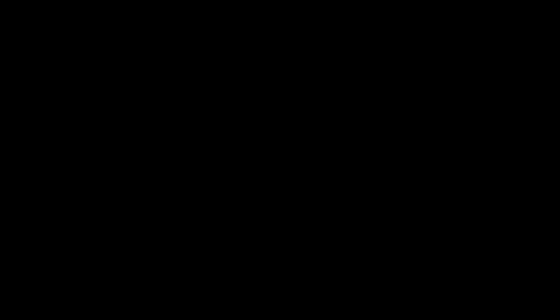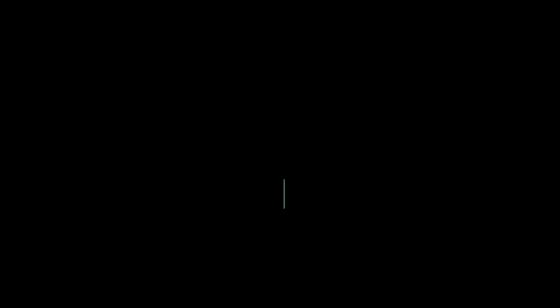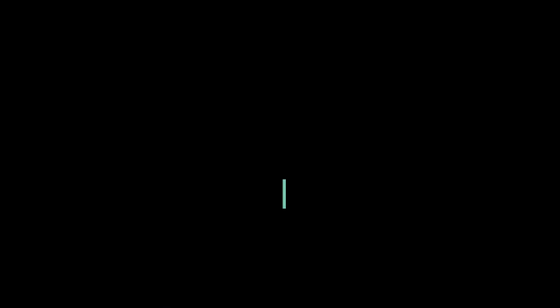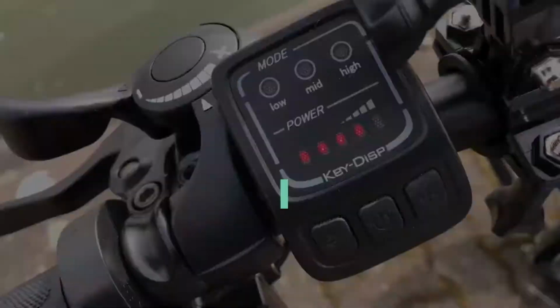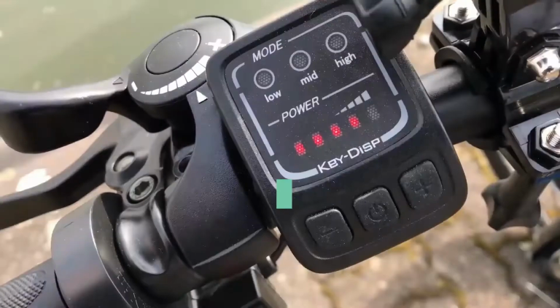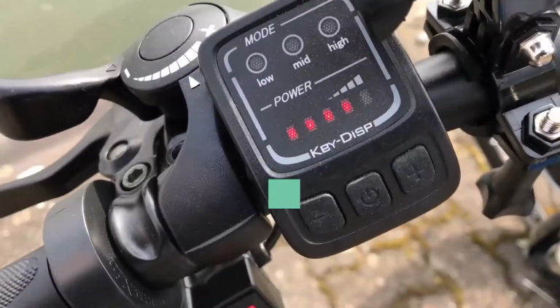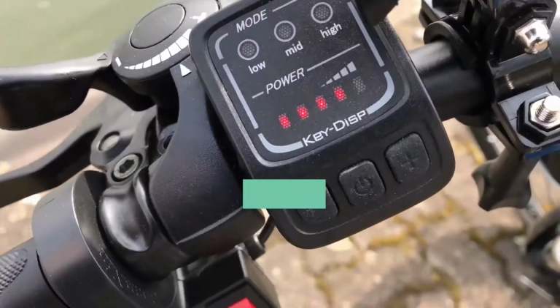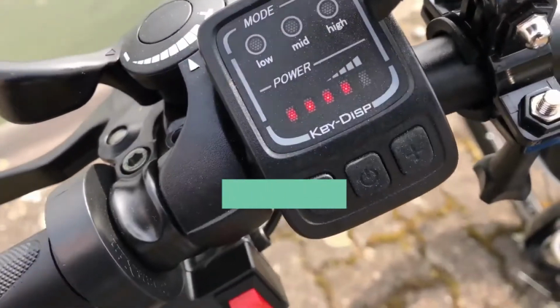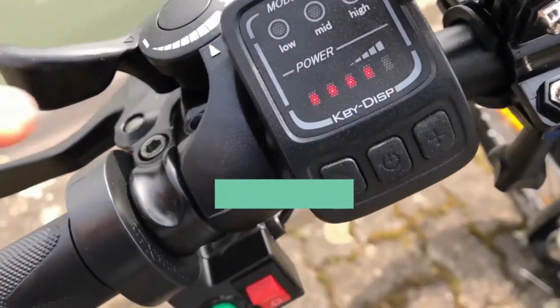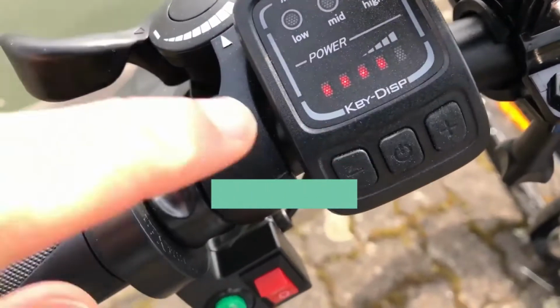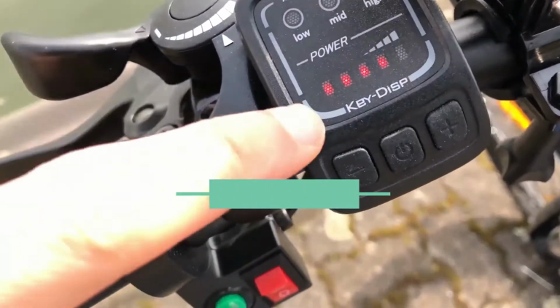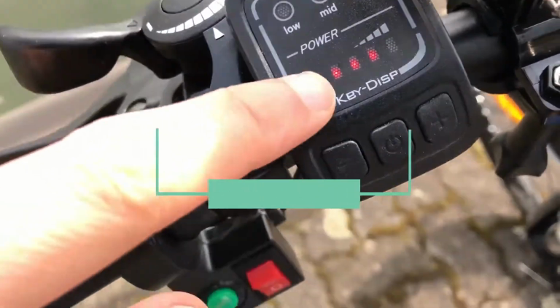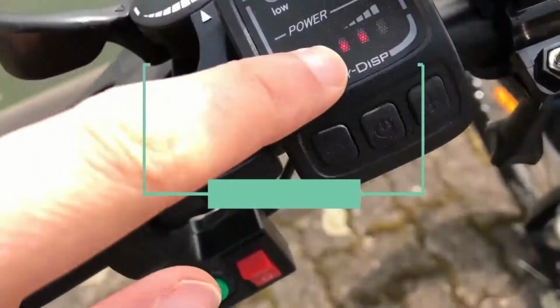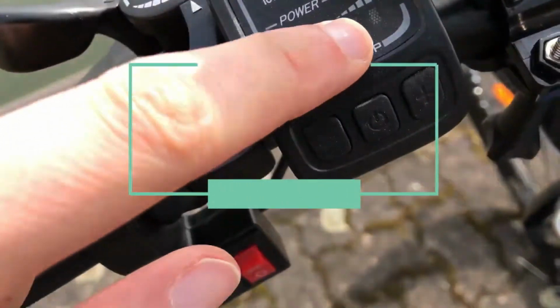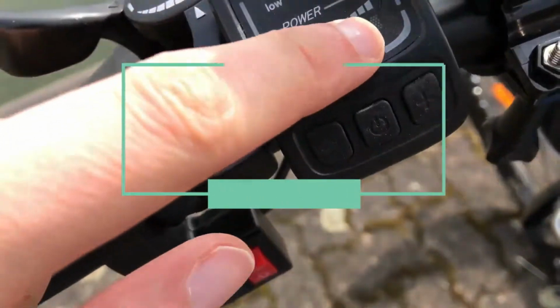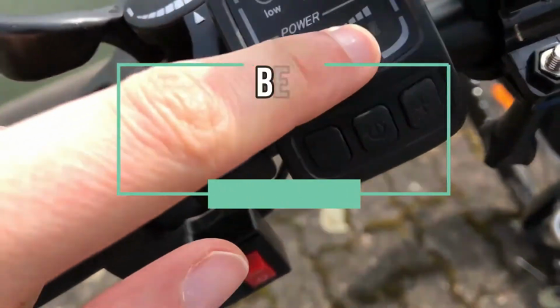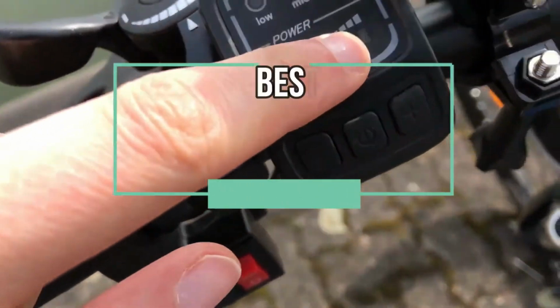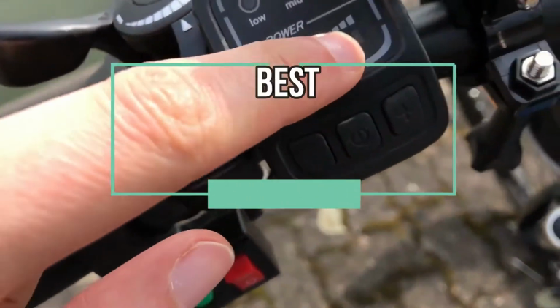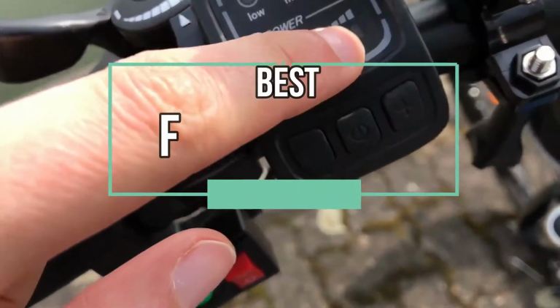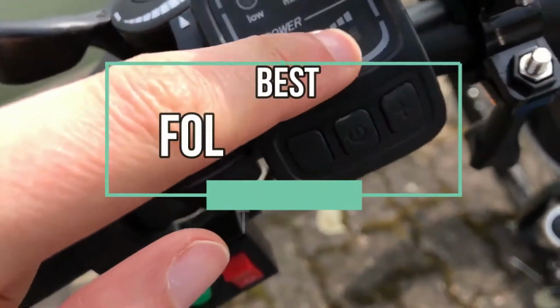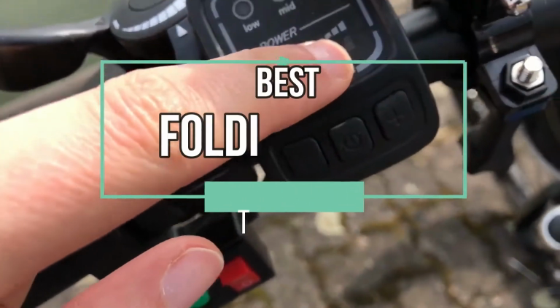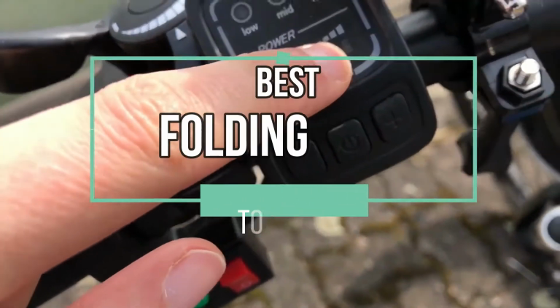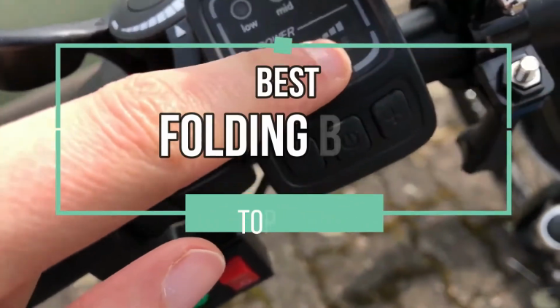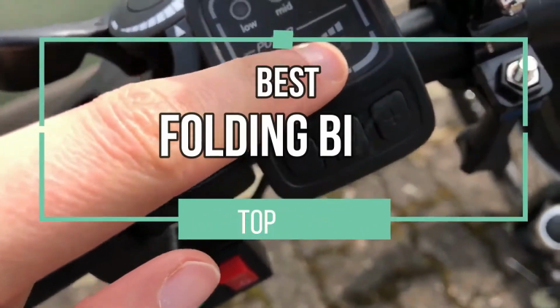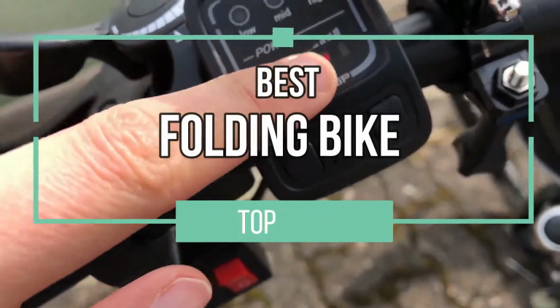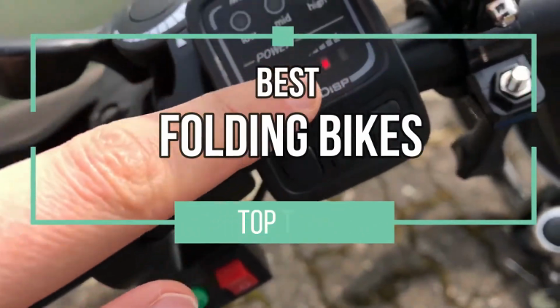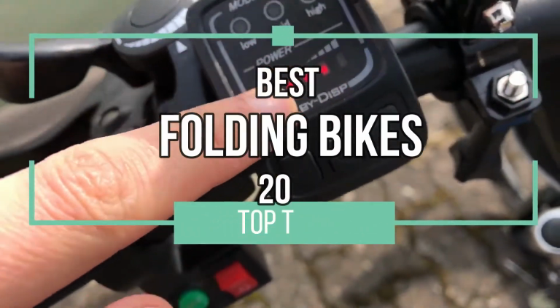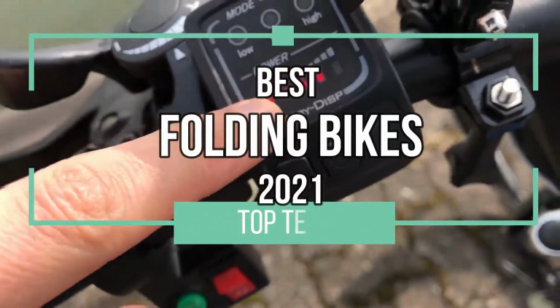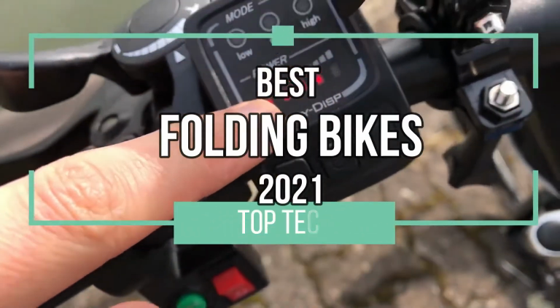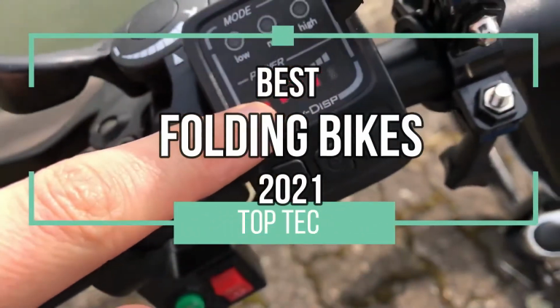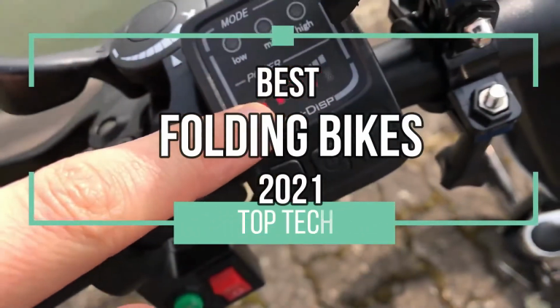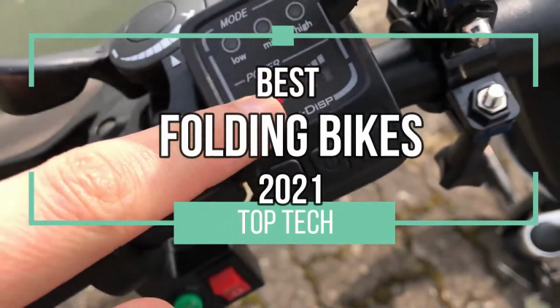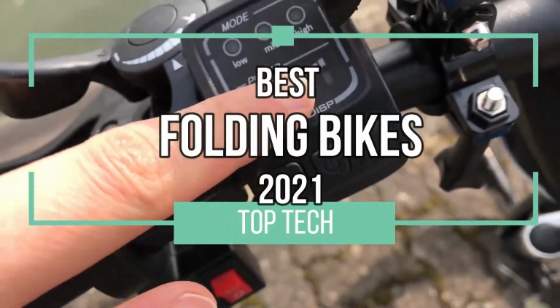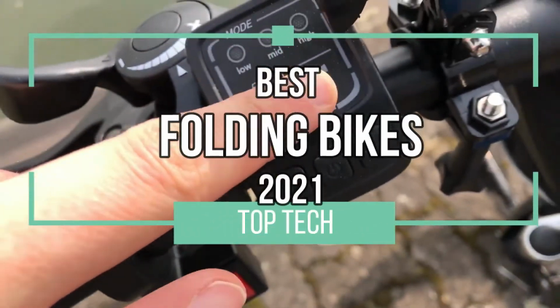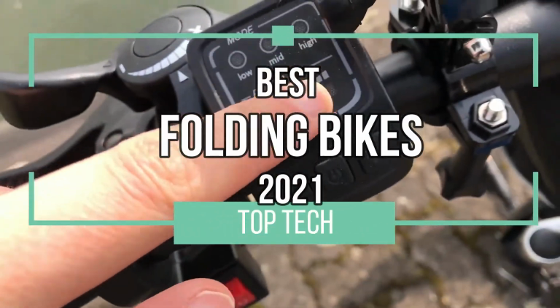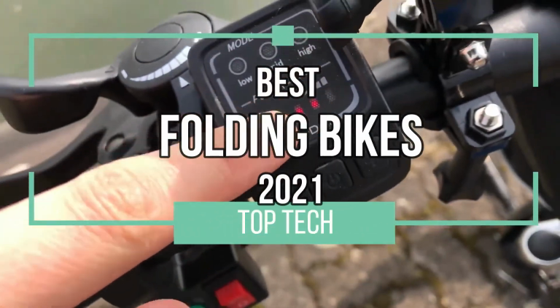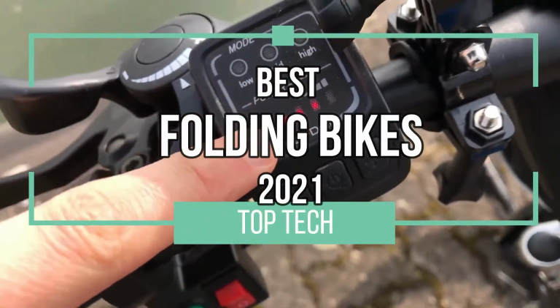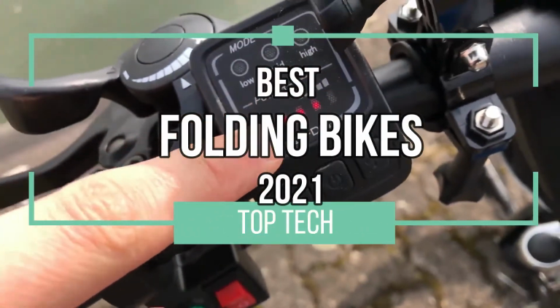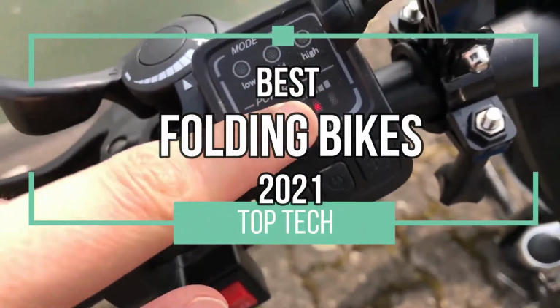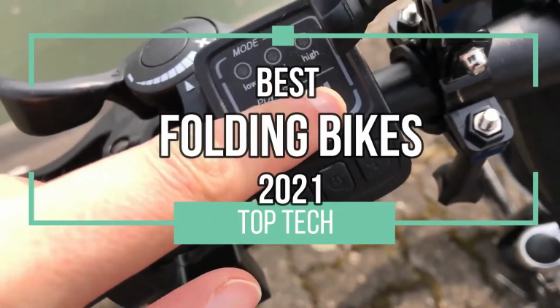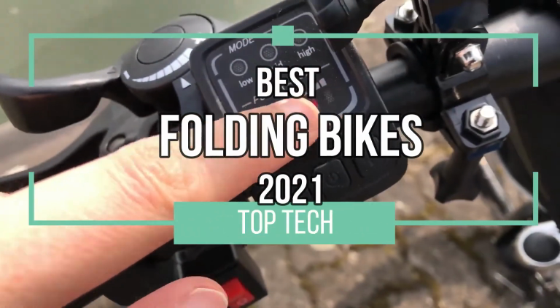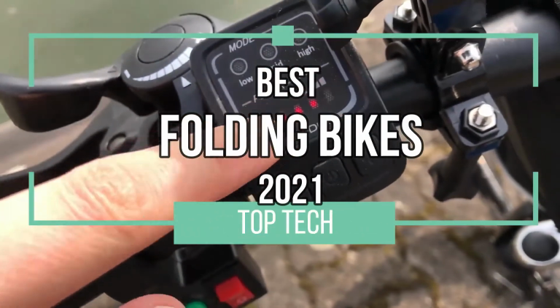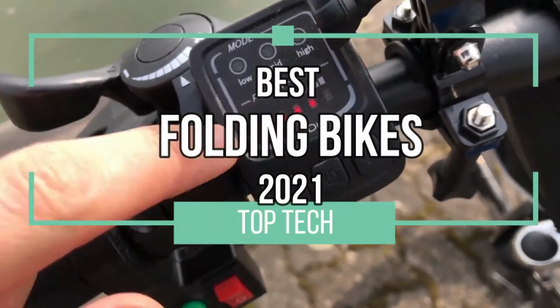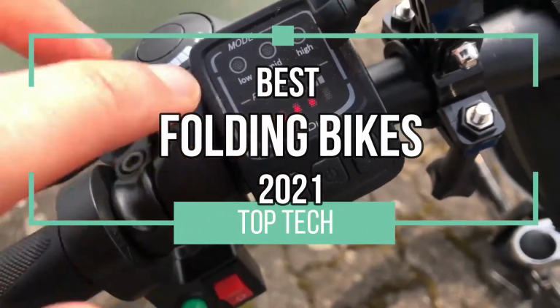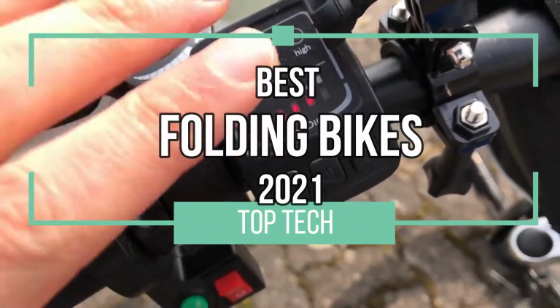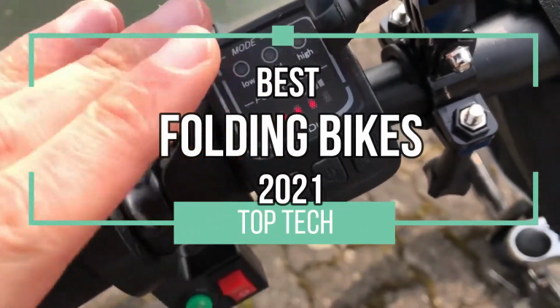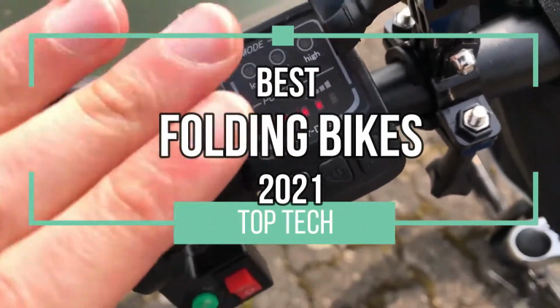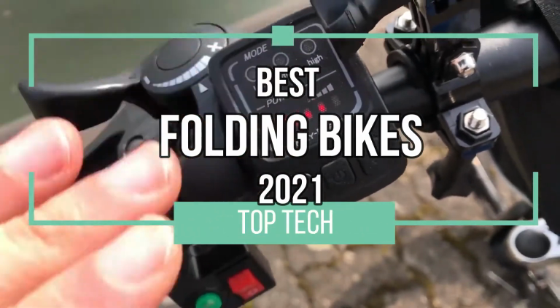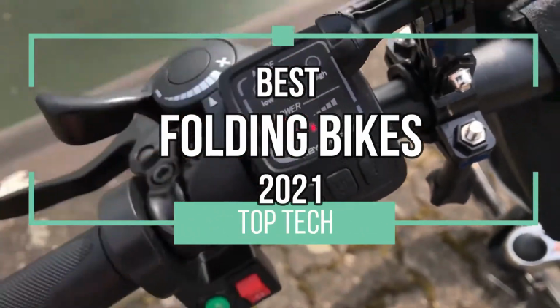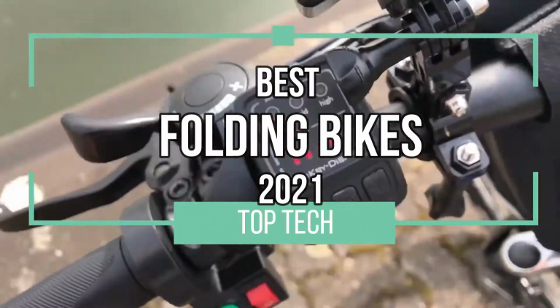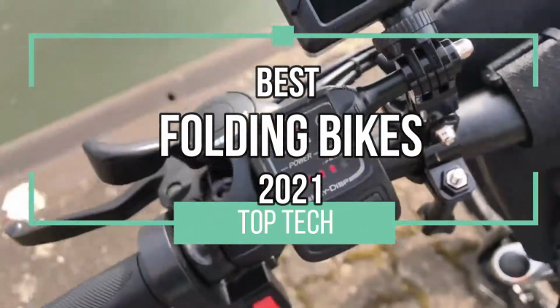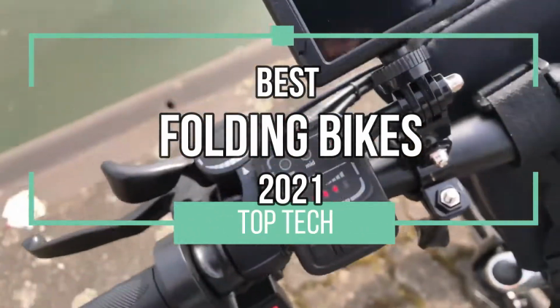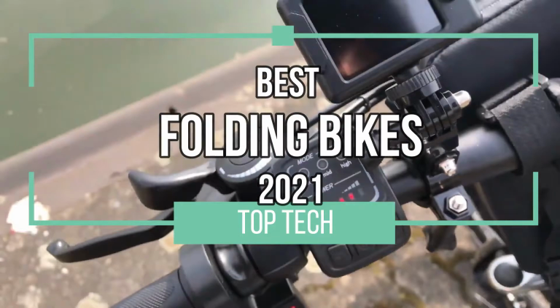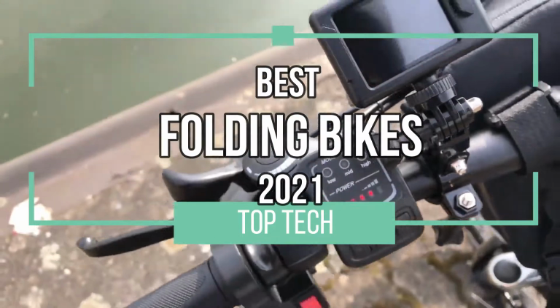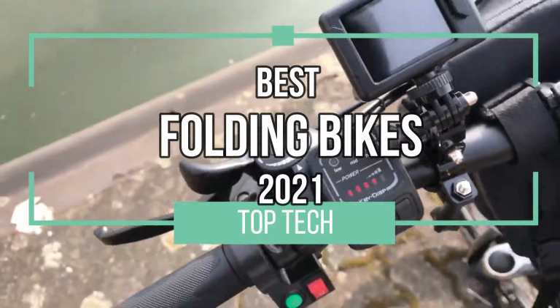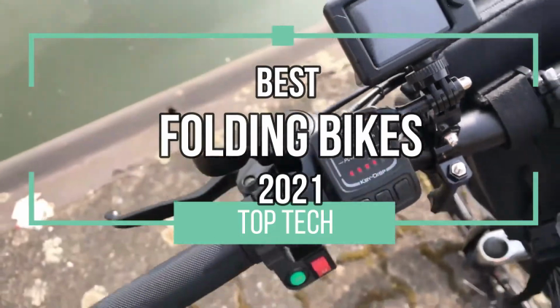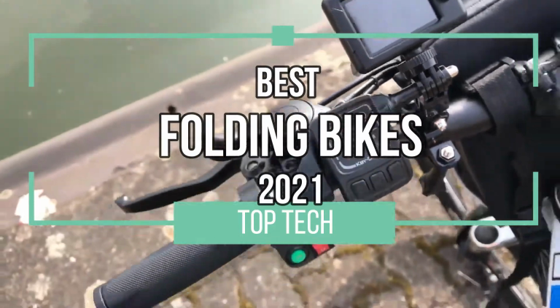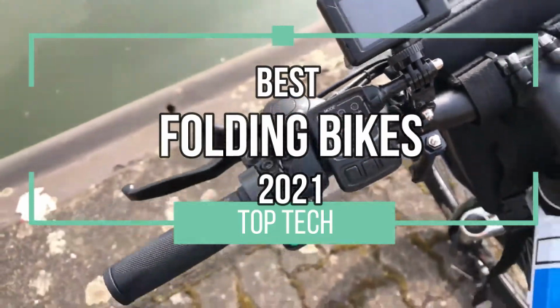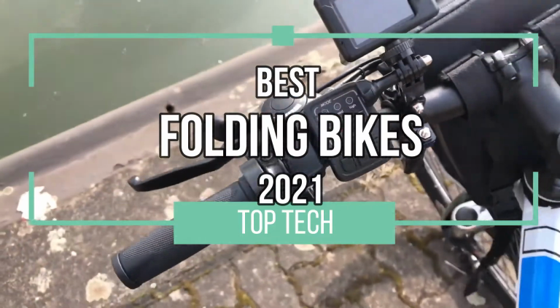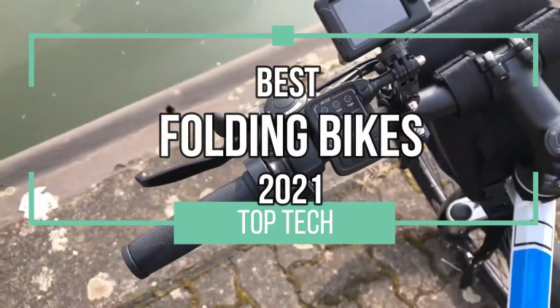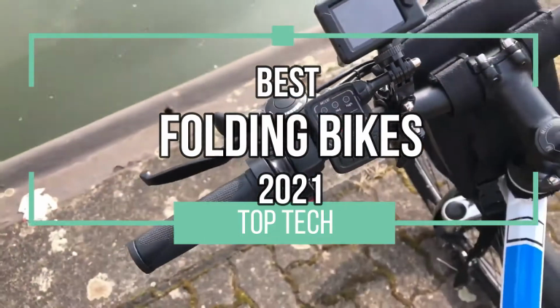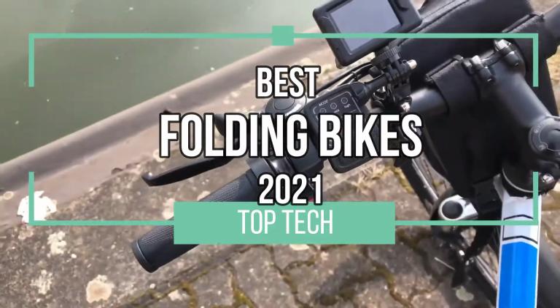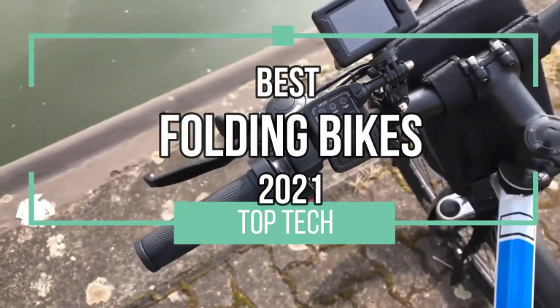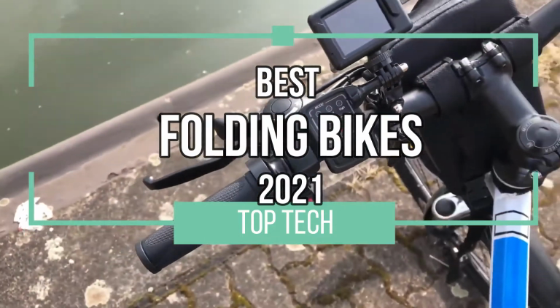Hey guys, welcome back to the Top Tech channel. Today, the best folding bikes of 2021. Let's ride!